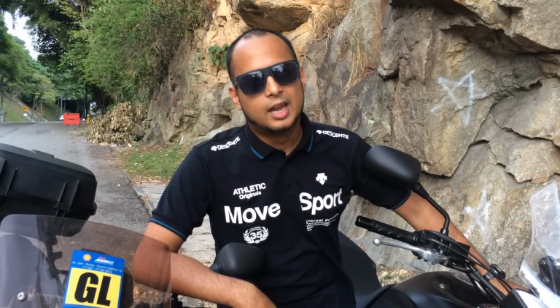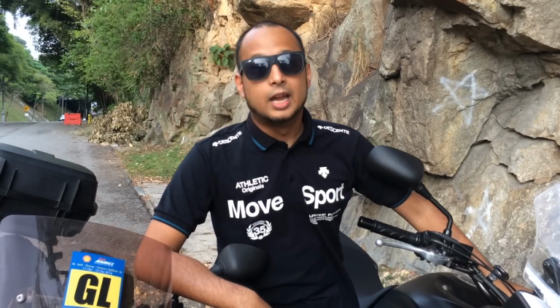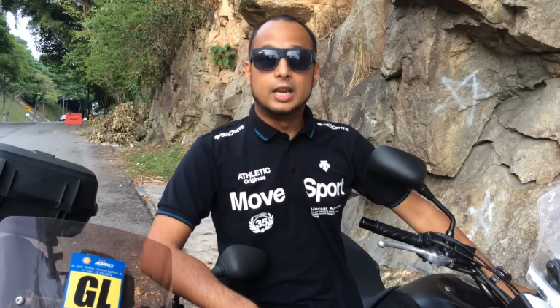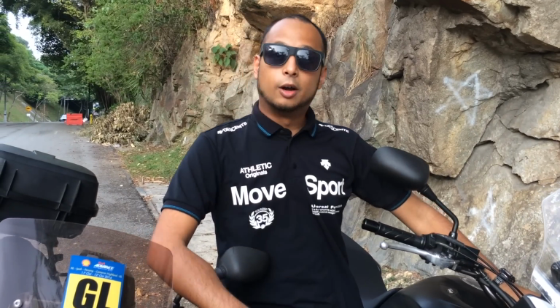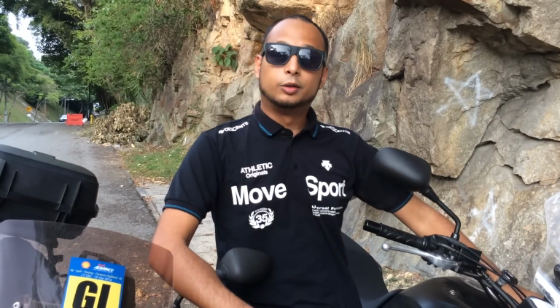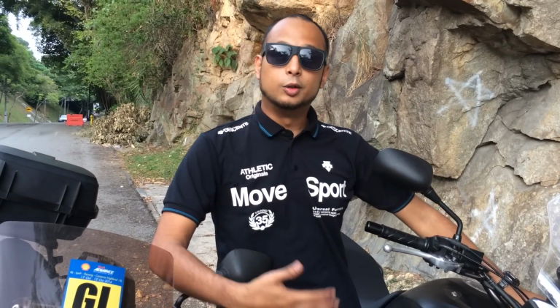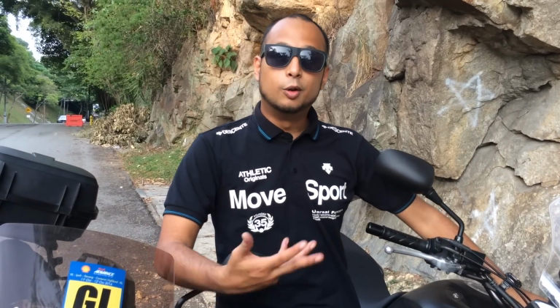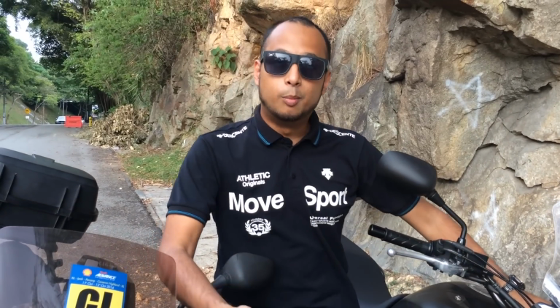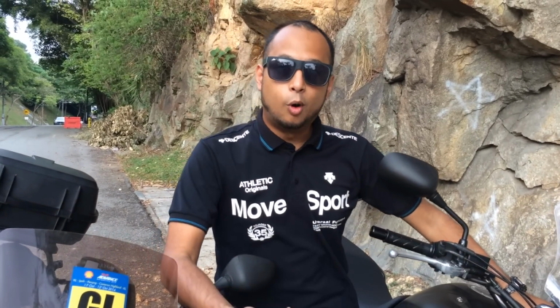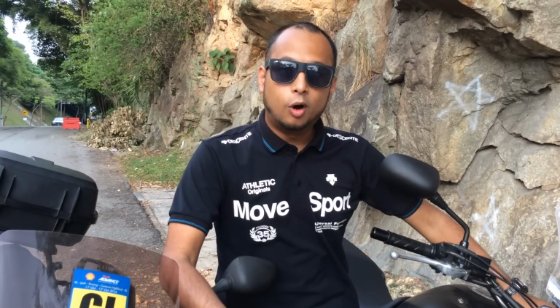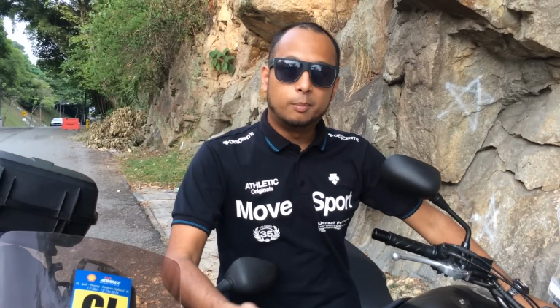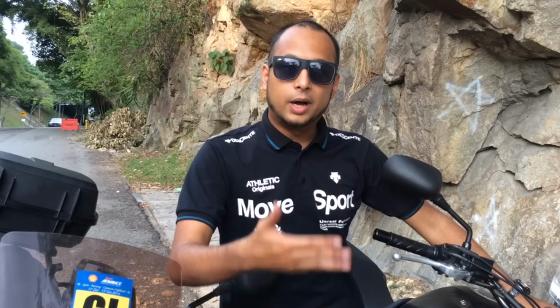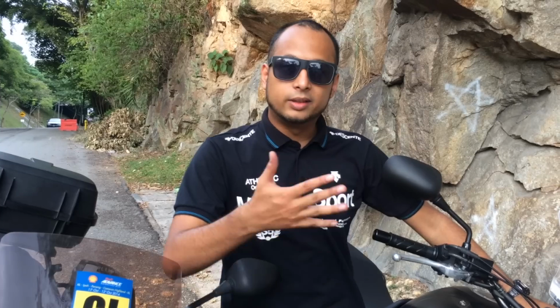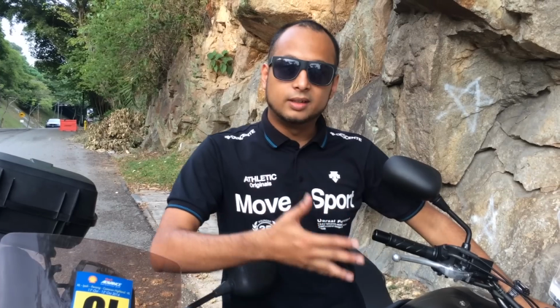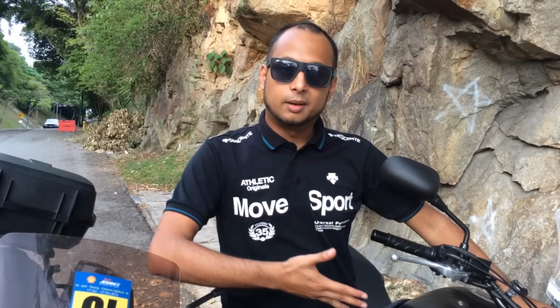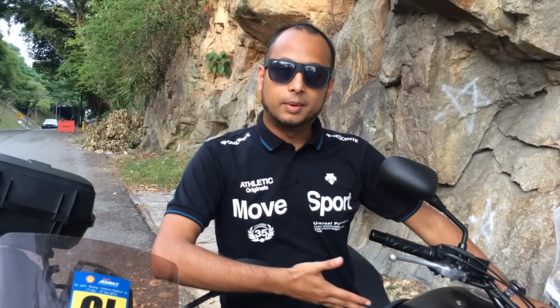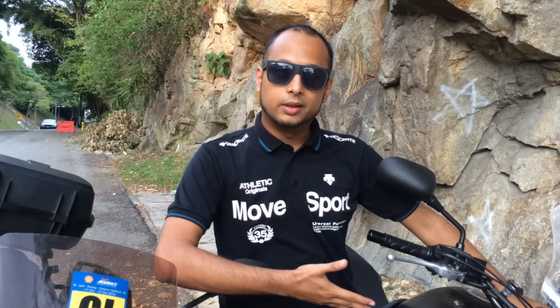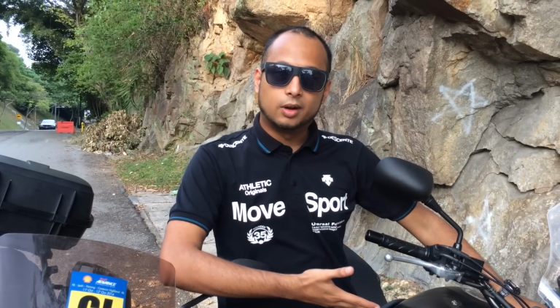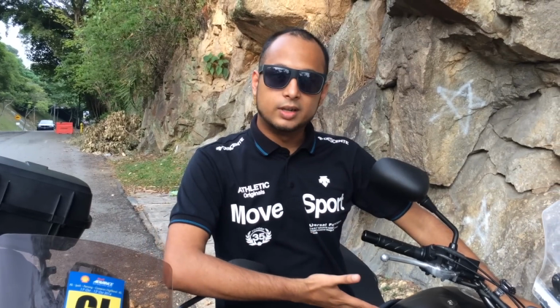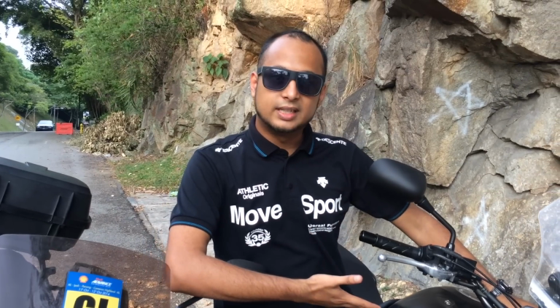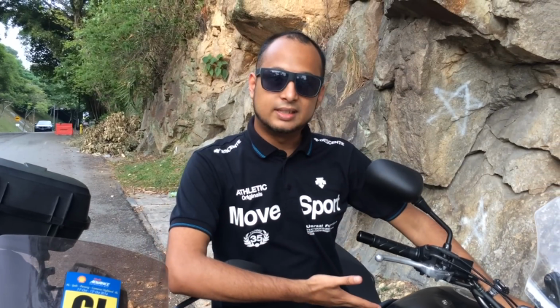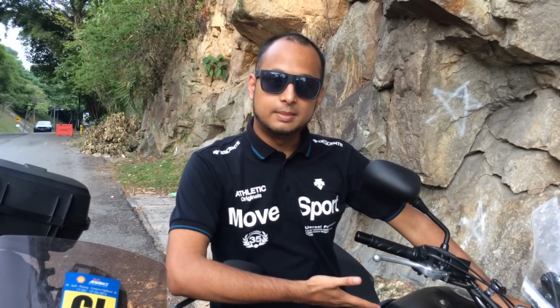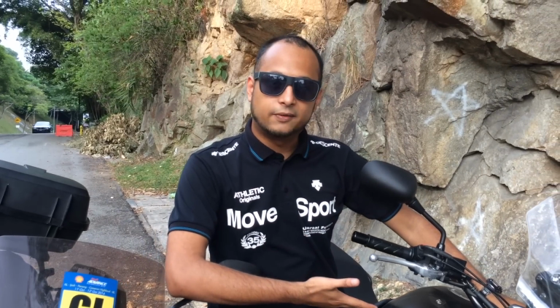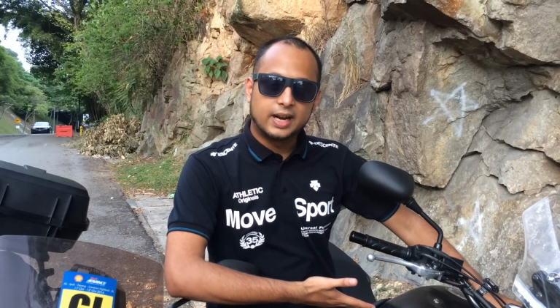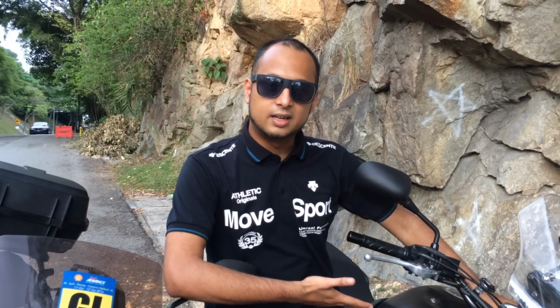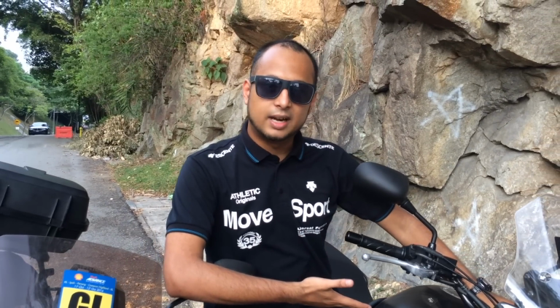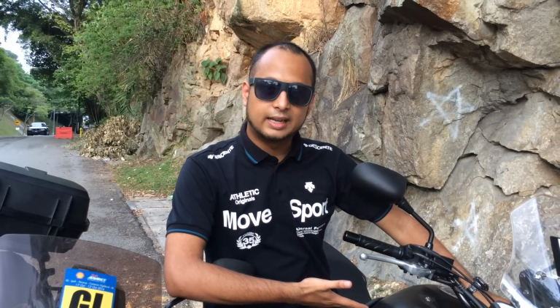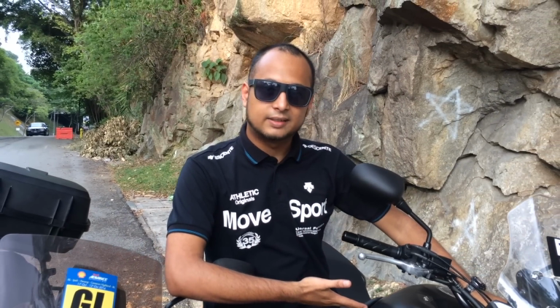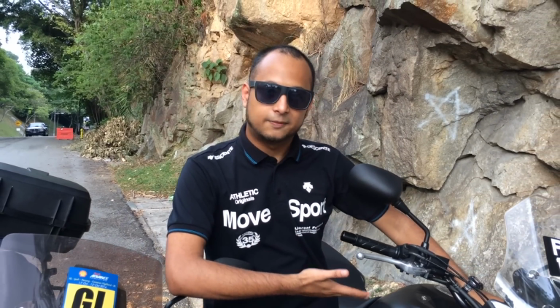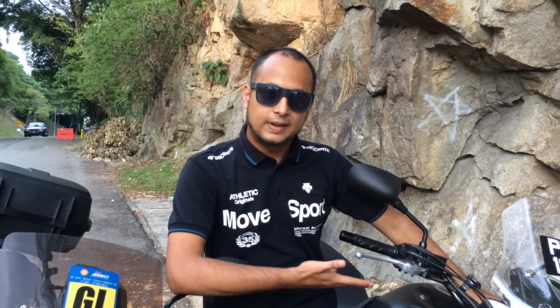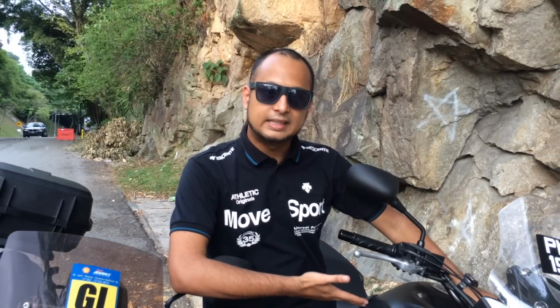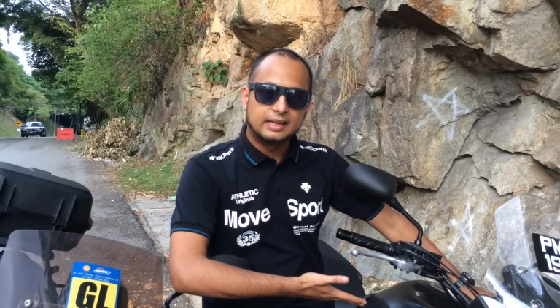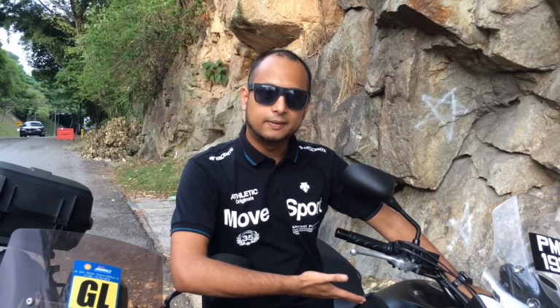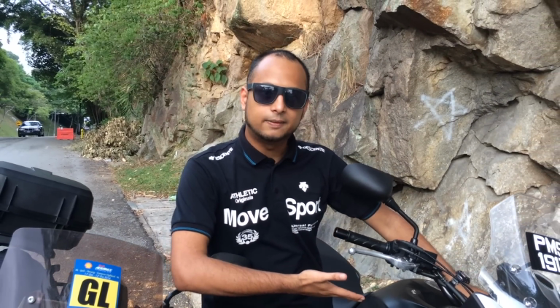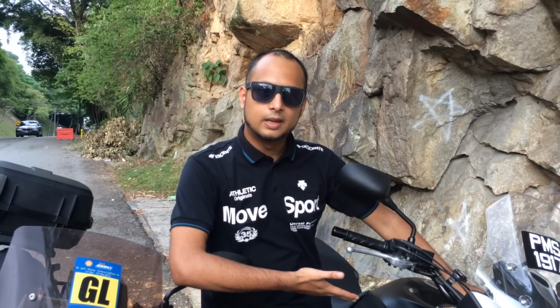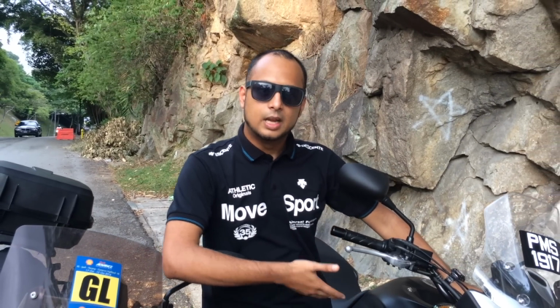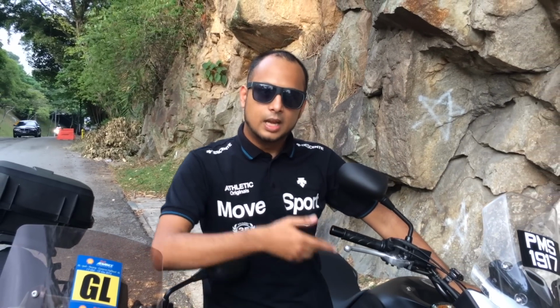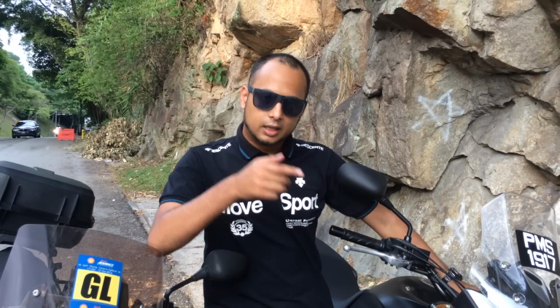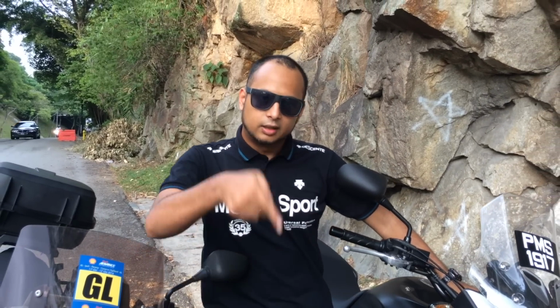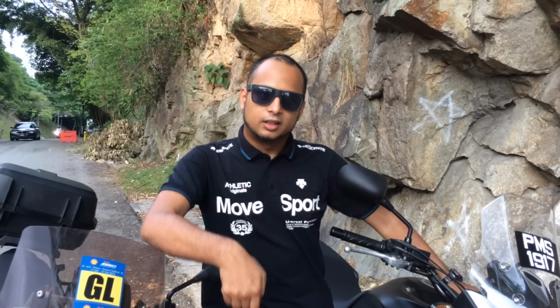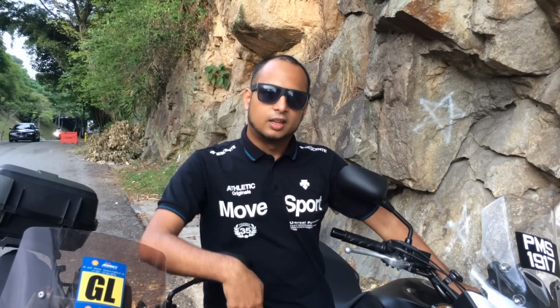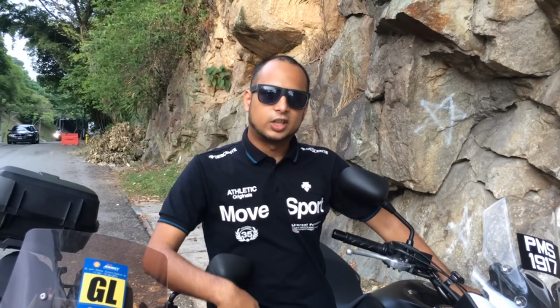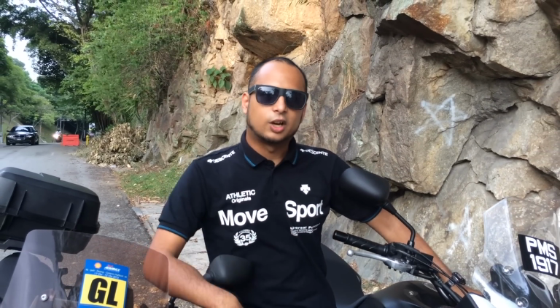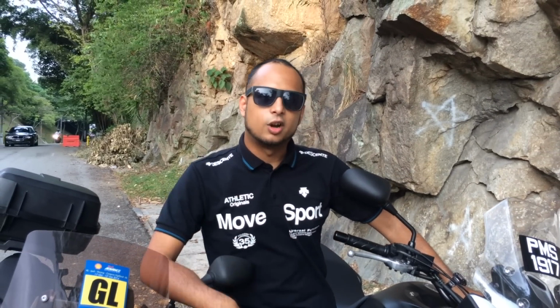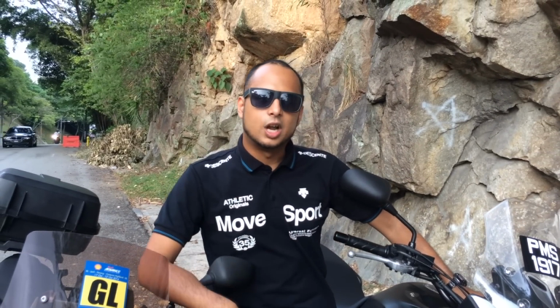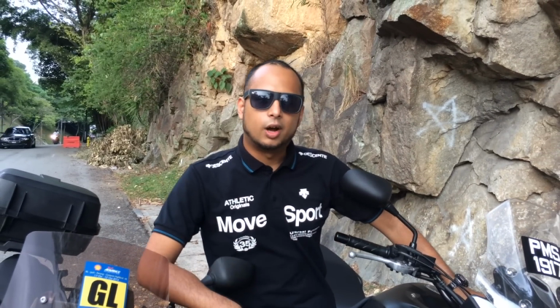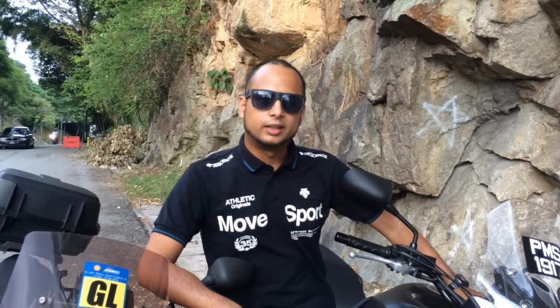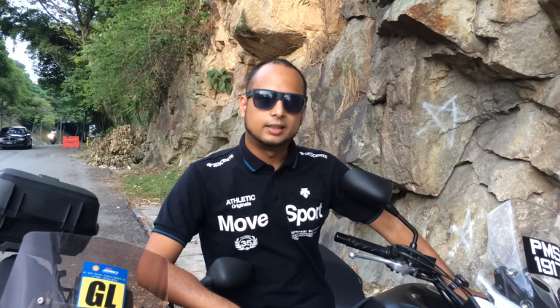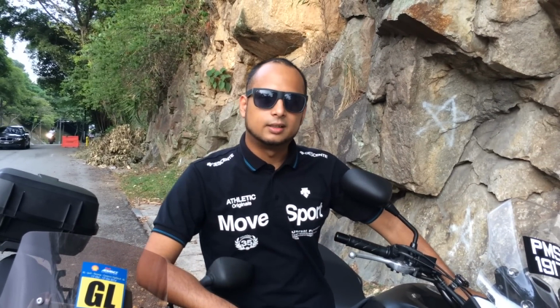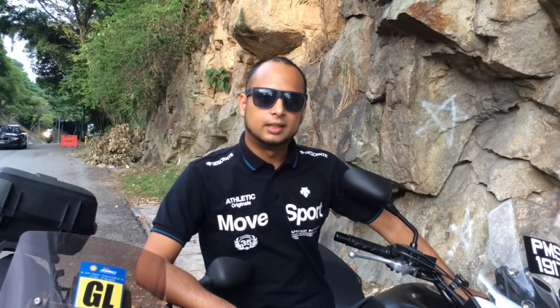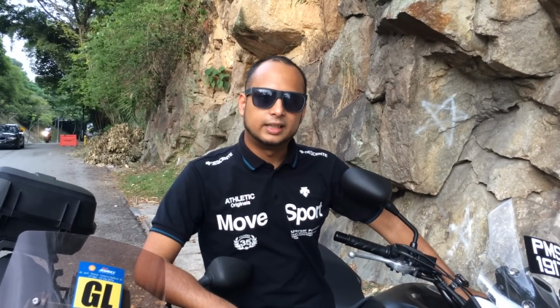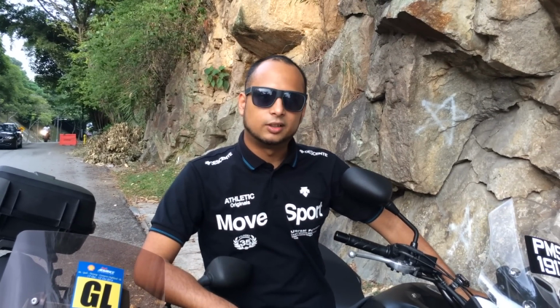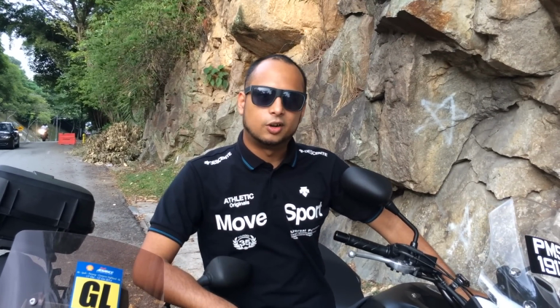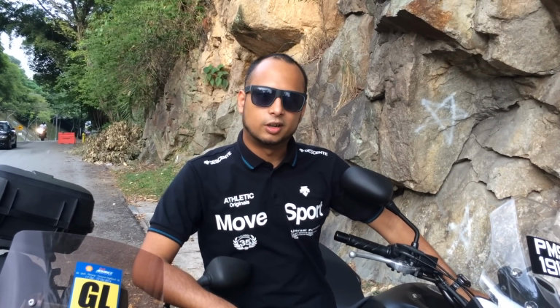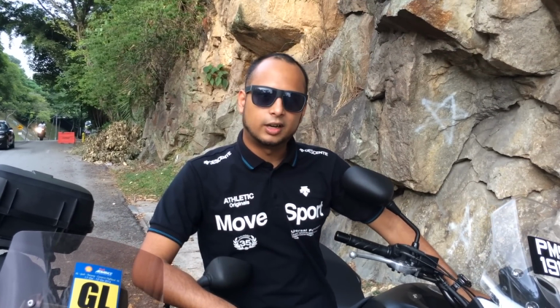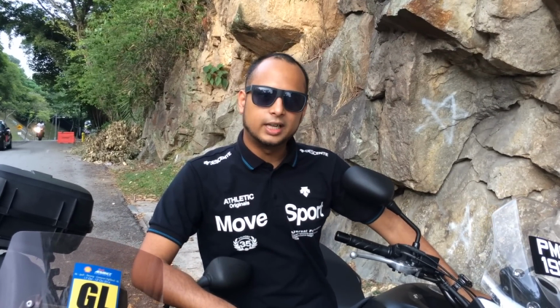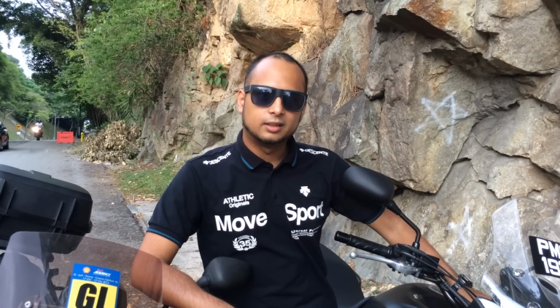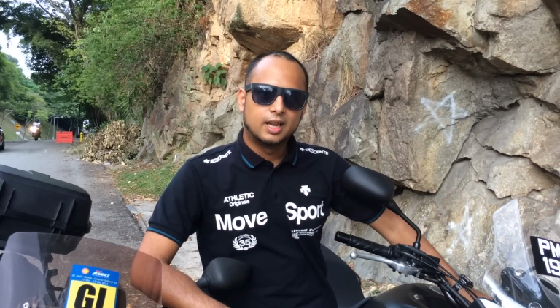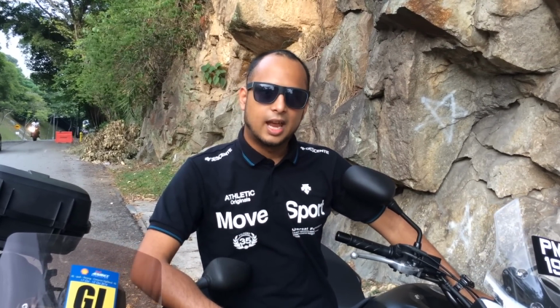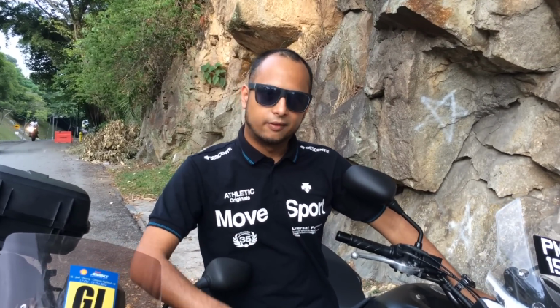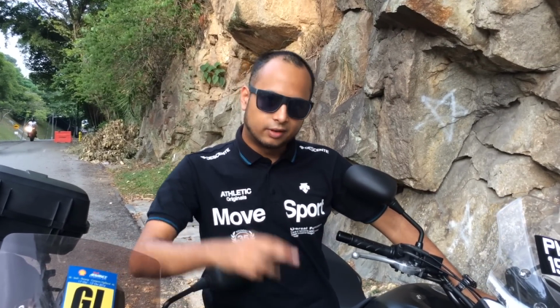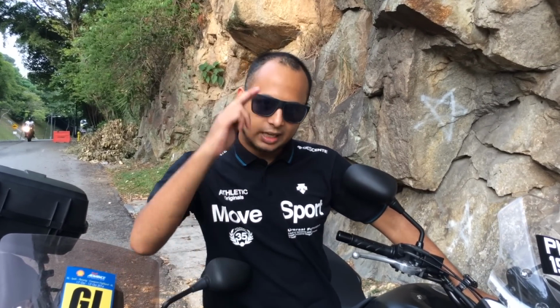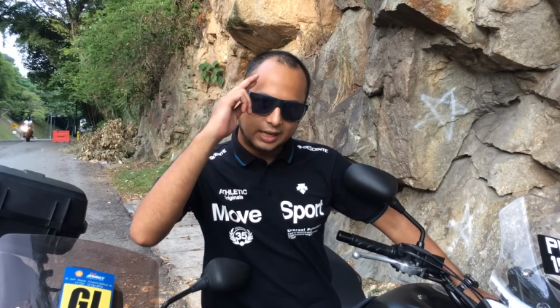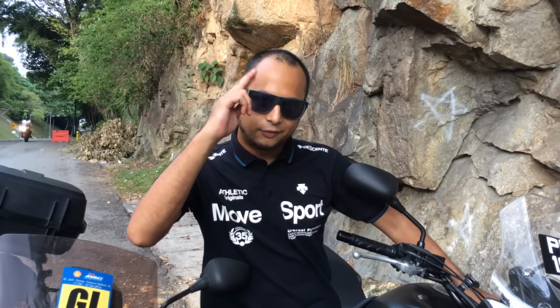To know more about the Honda CB500X facelift, check out our article. Have a great day, folks!